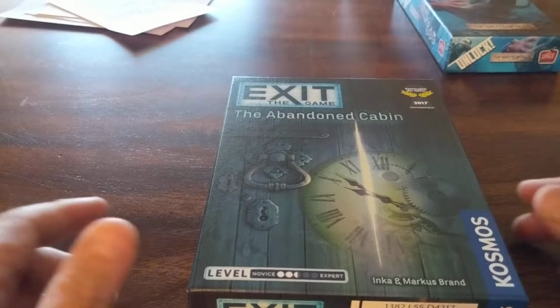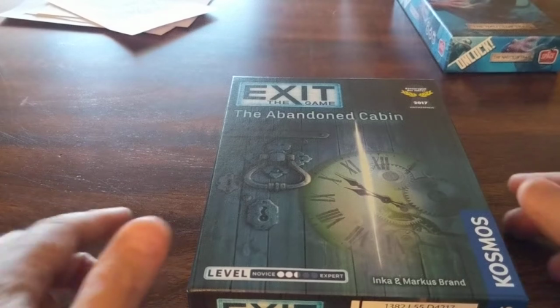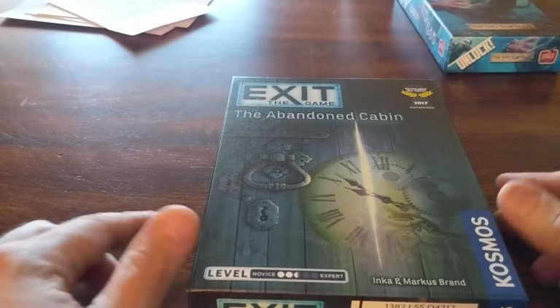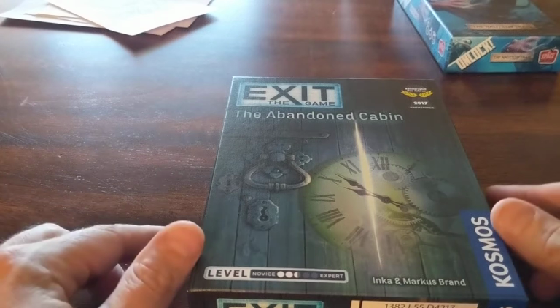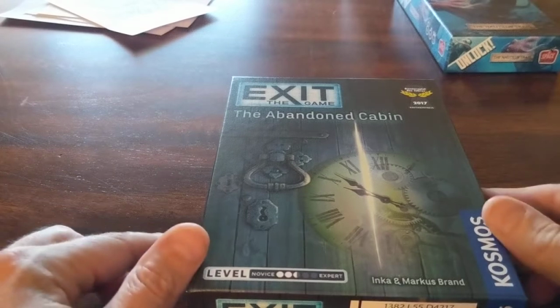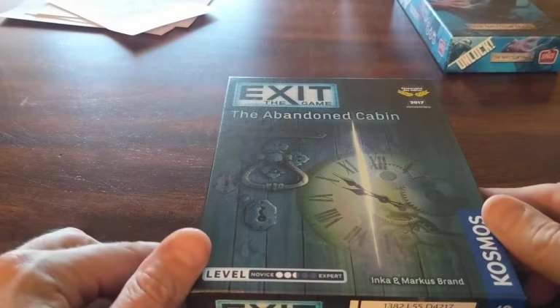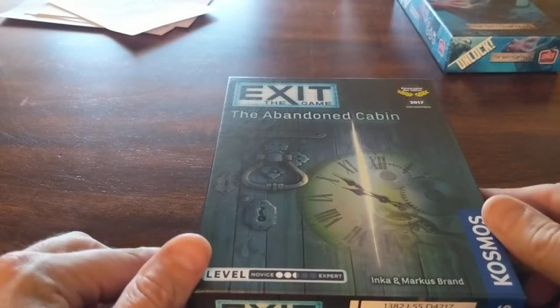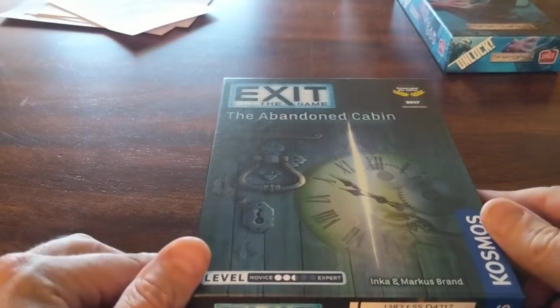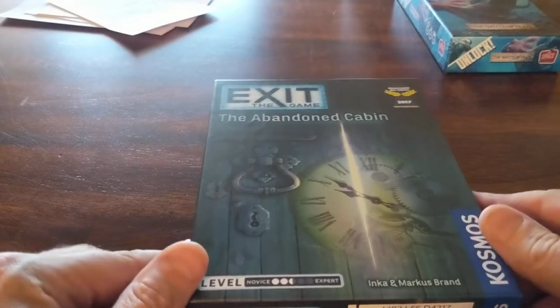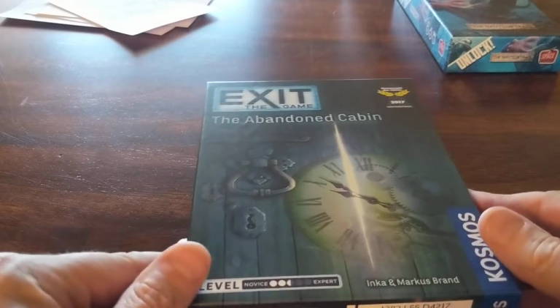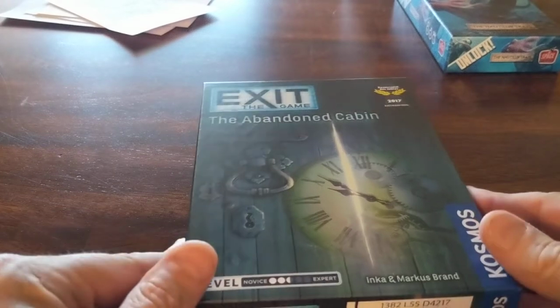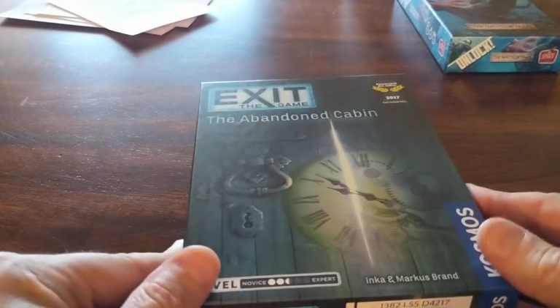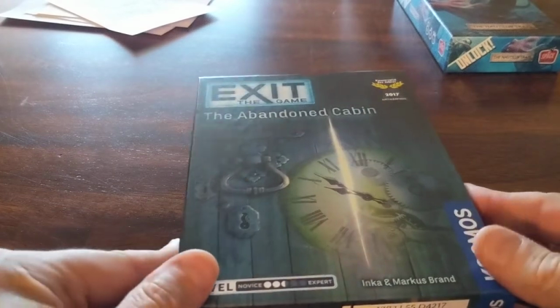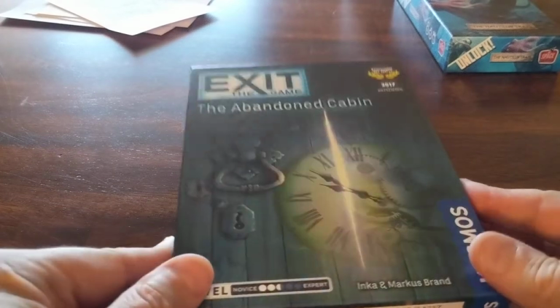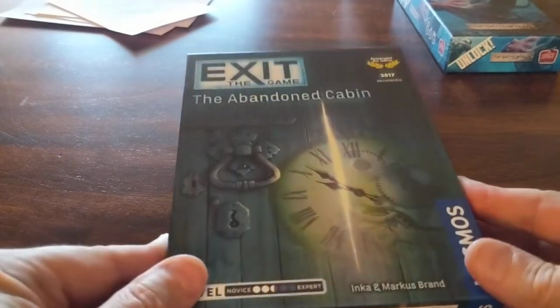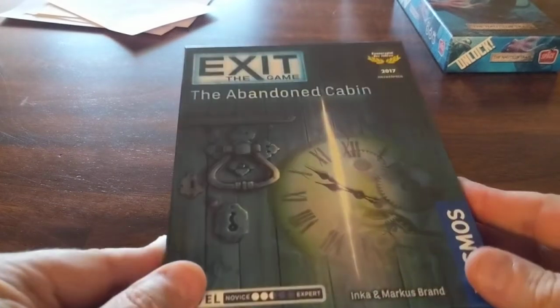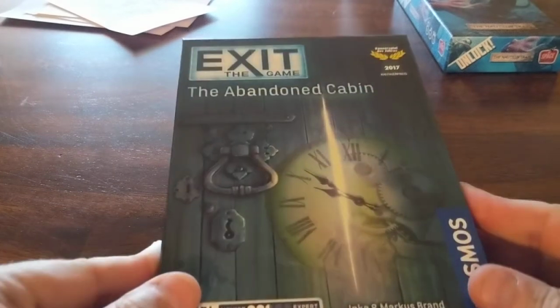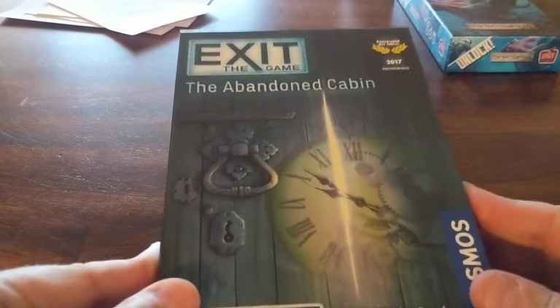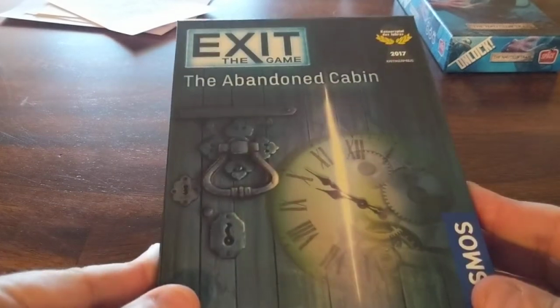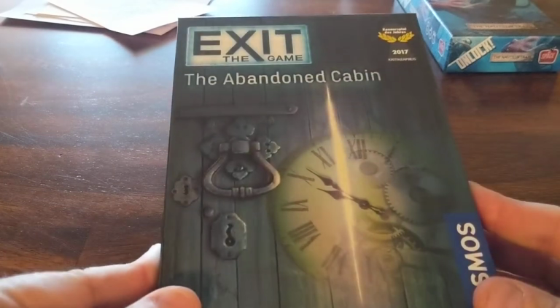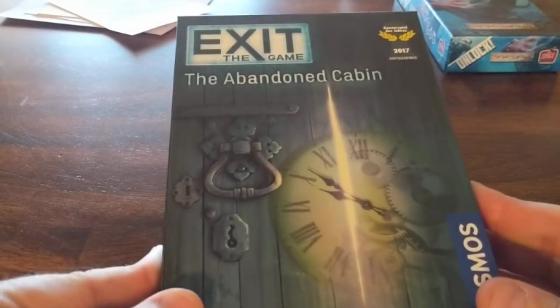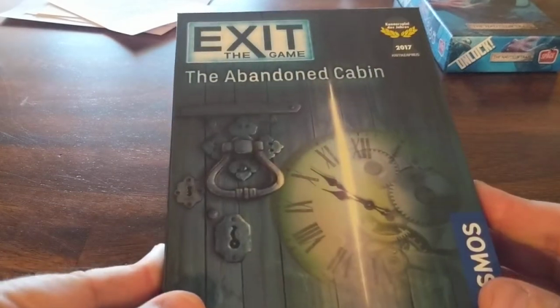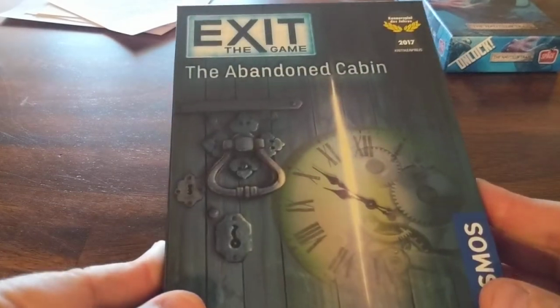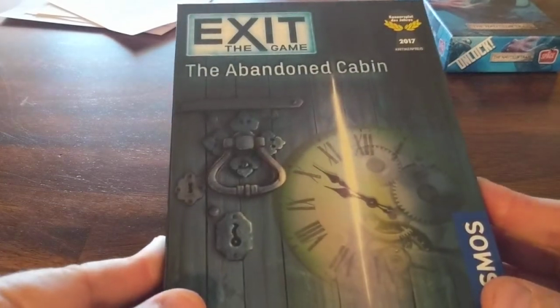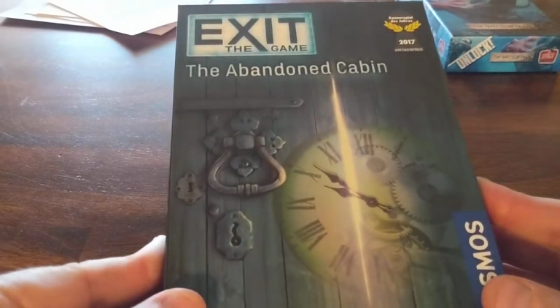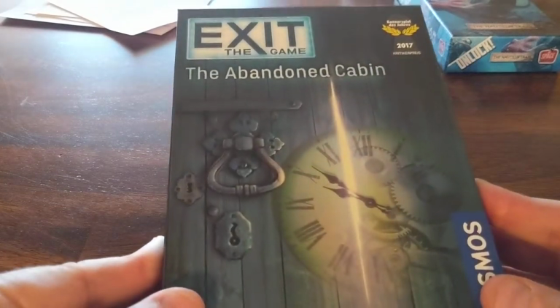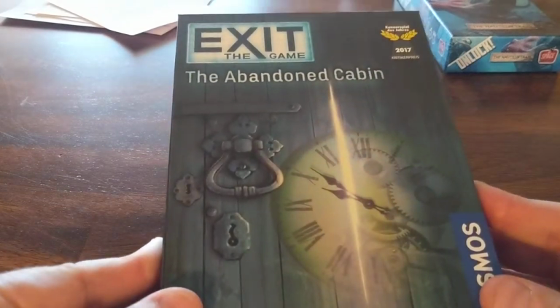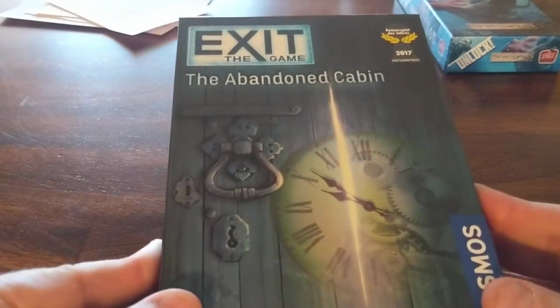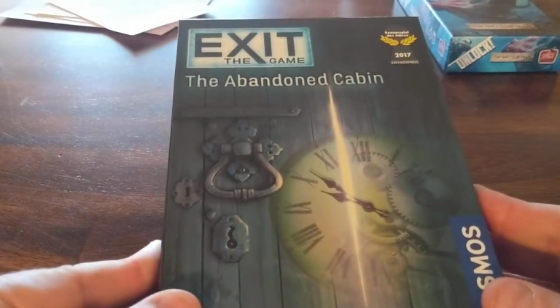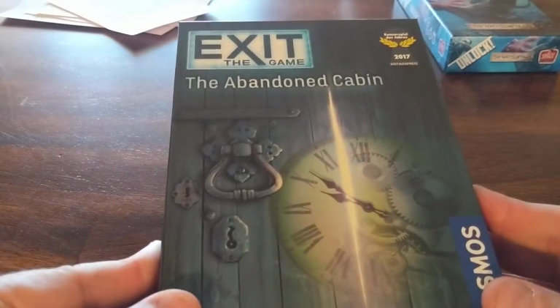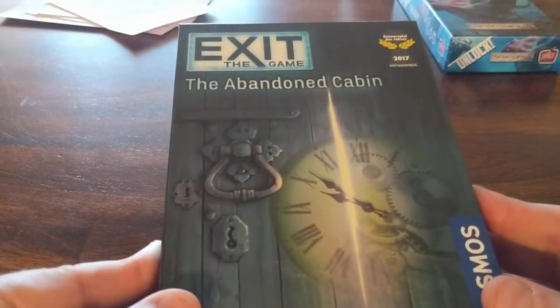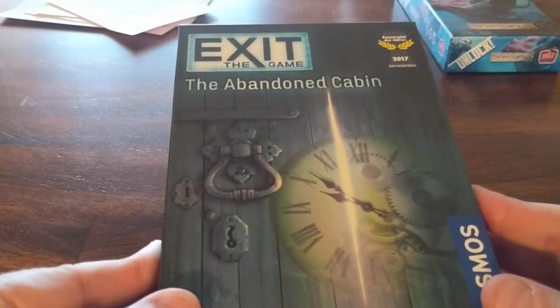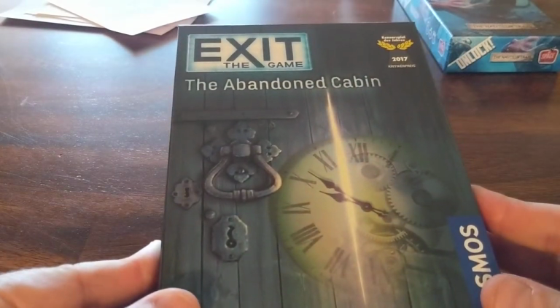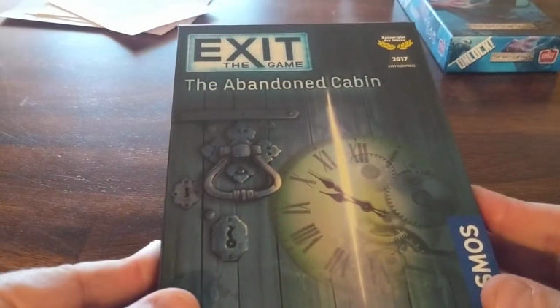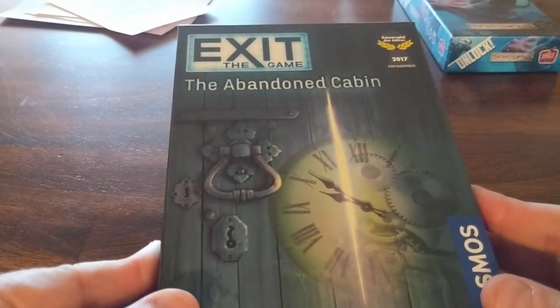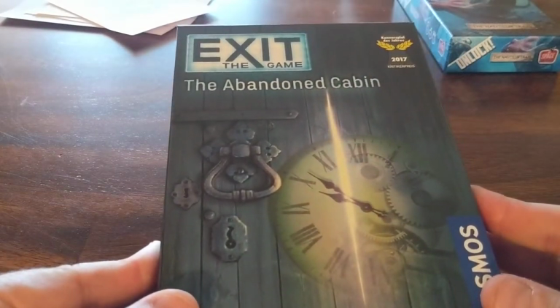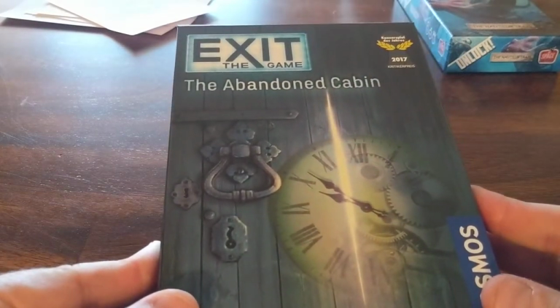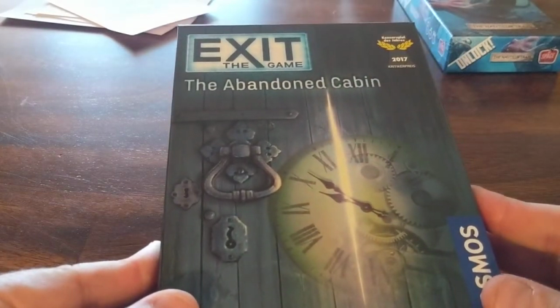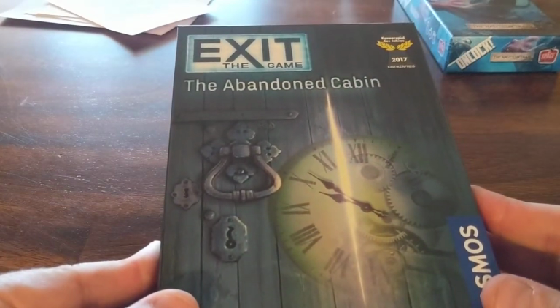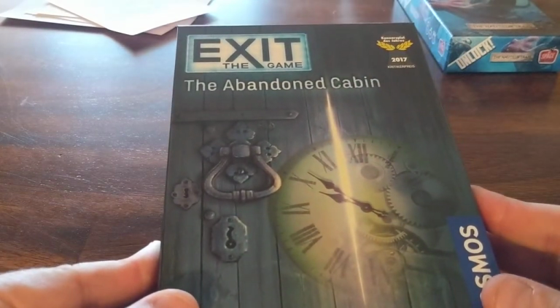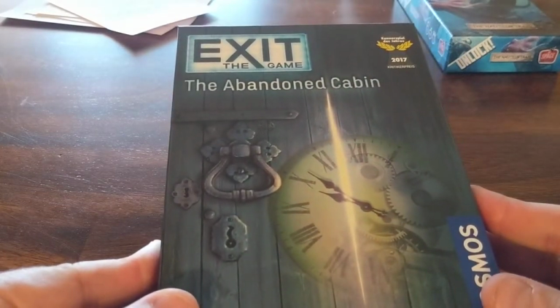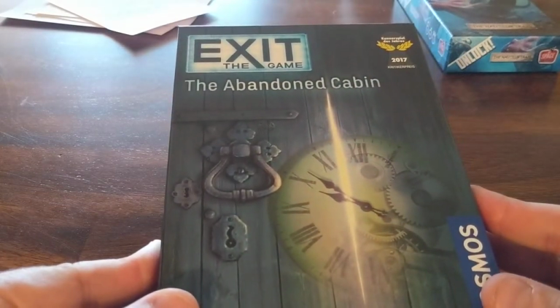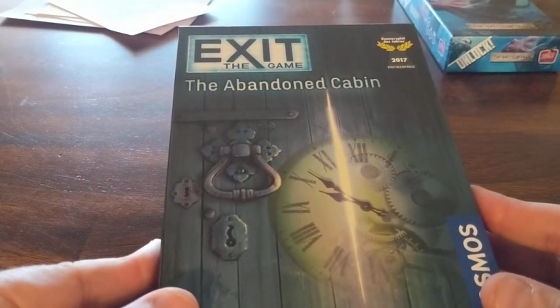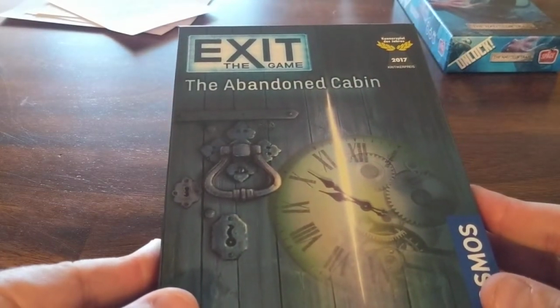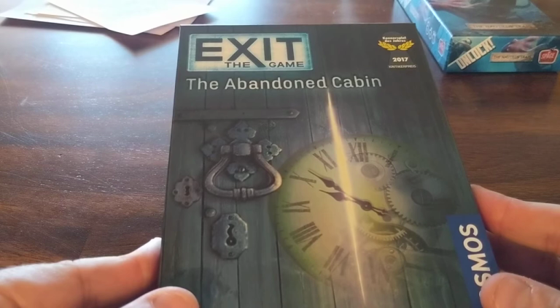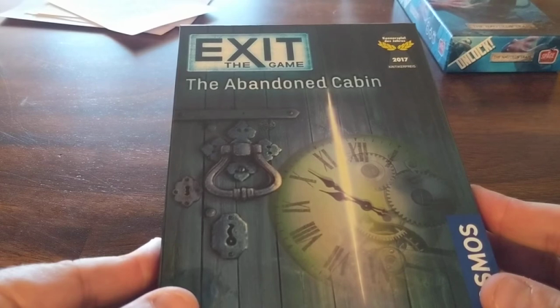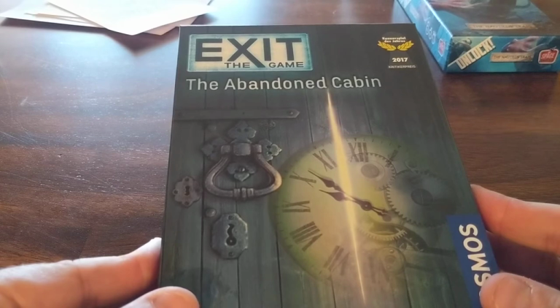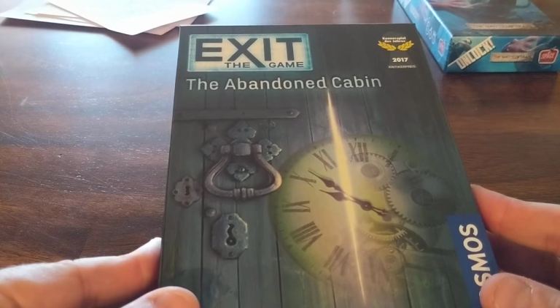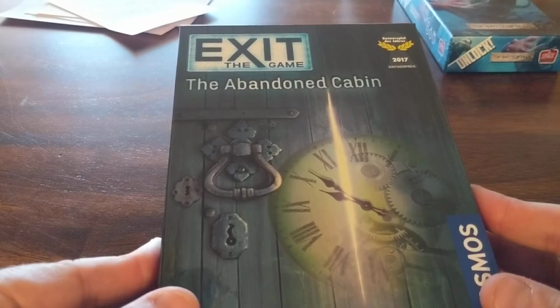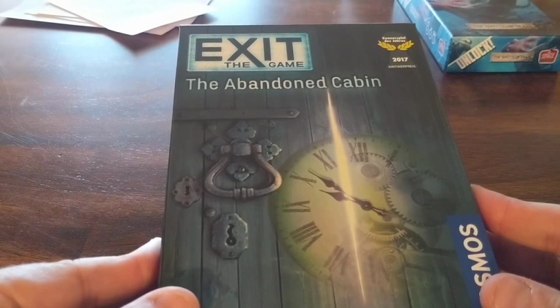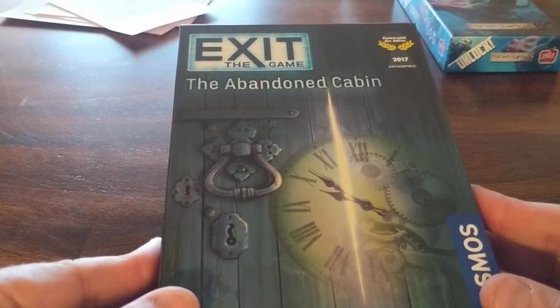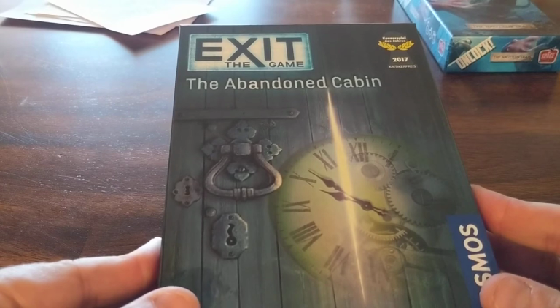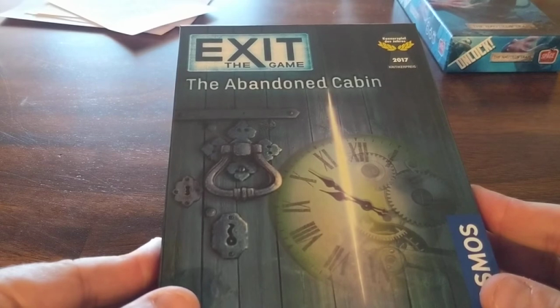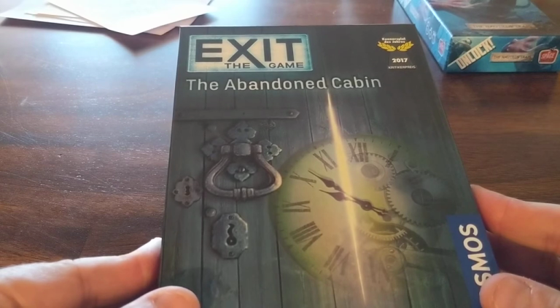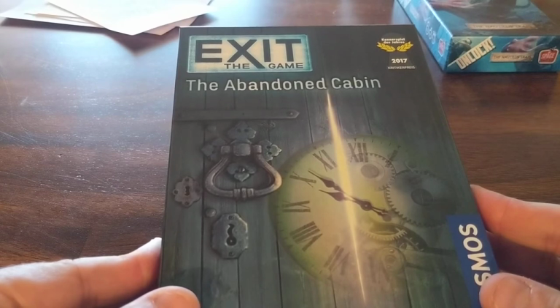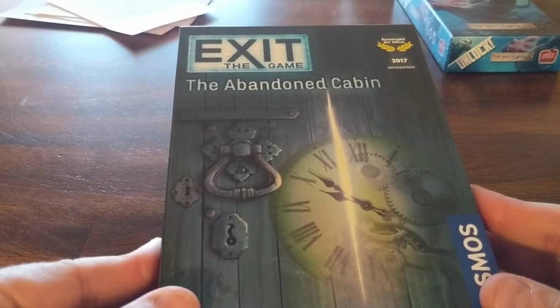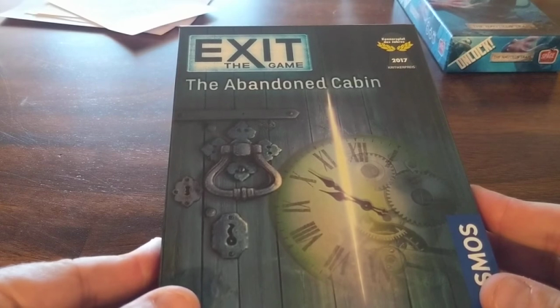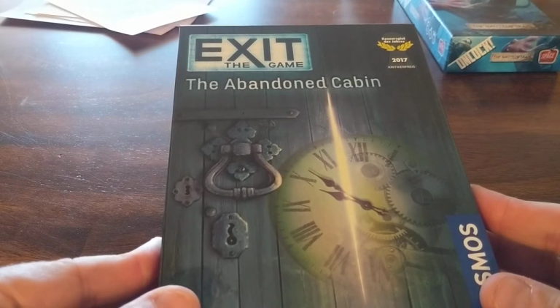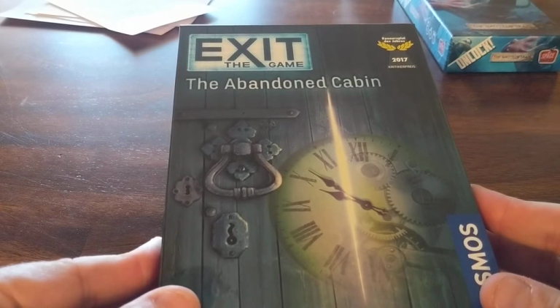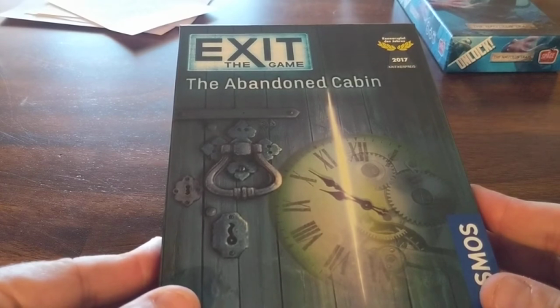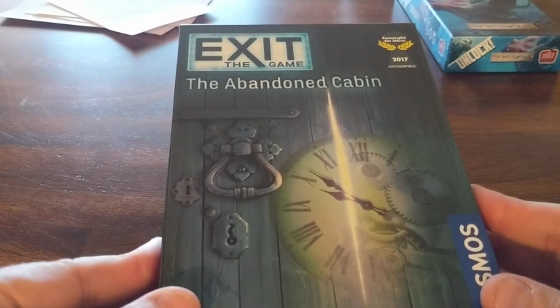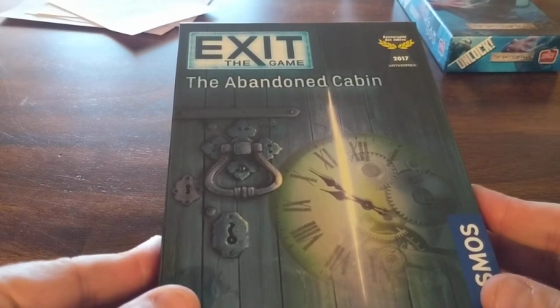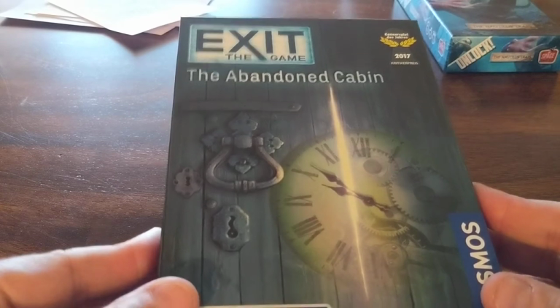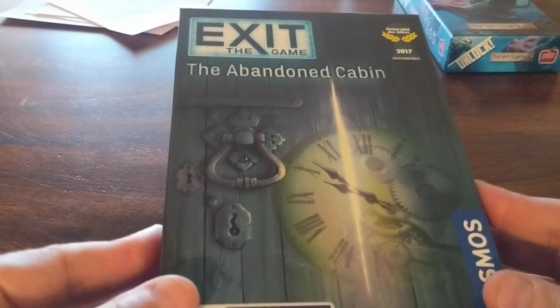Konnichiwa, this is the Shogunstein with an unboxing of Exit the Game: the Abandoned Cabin.